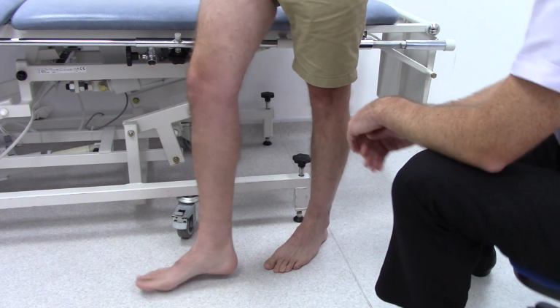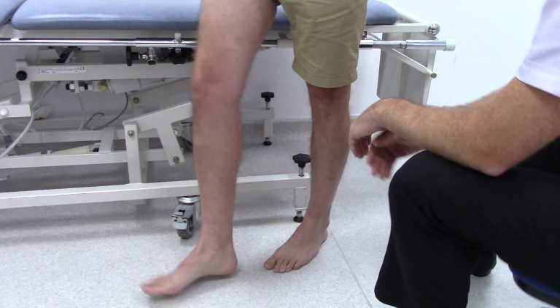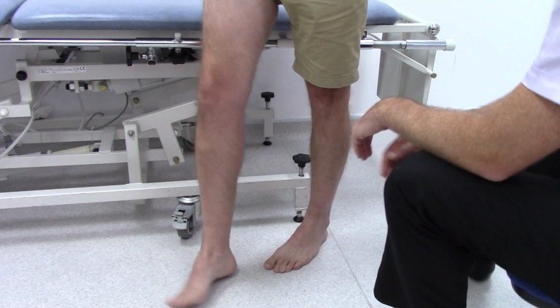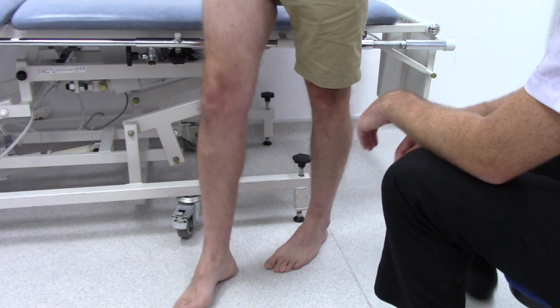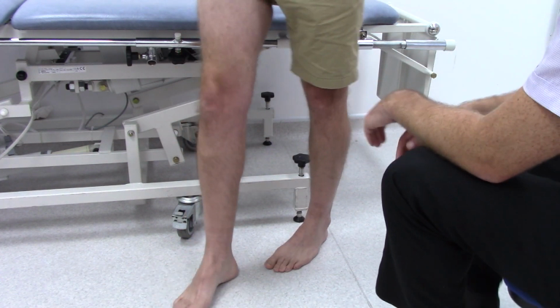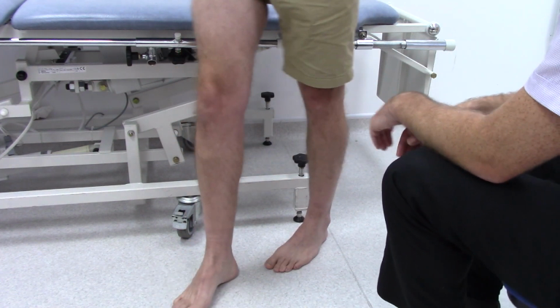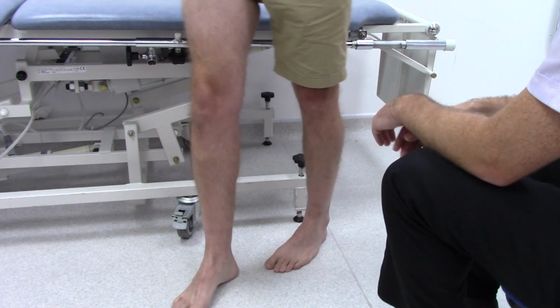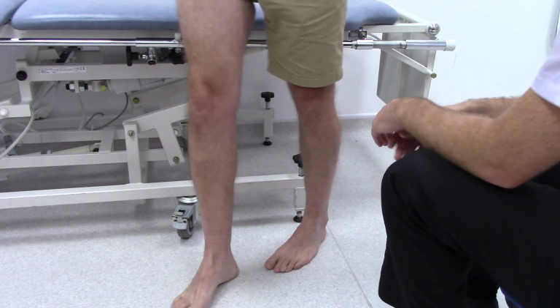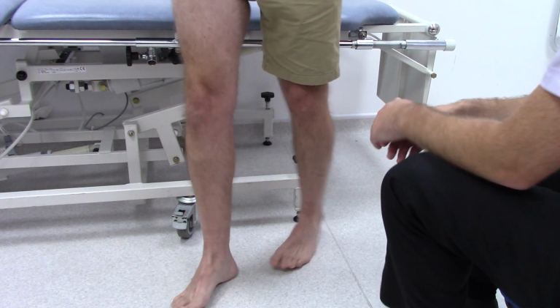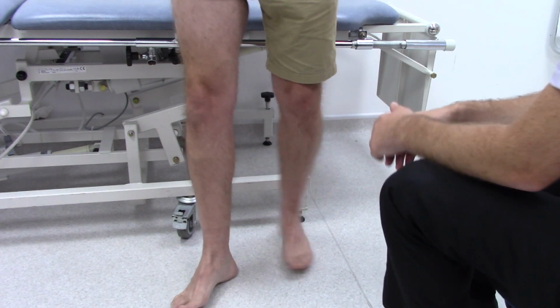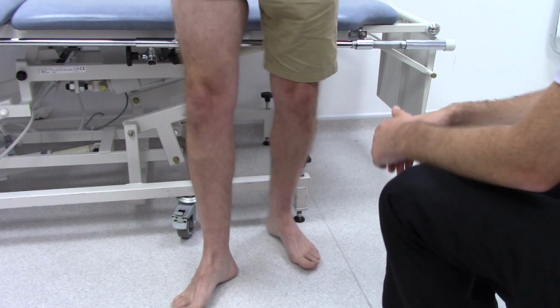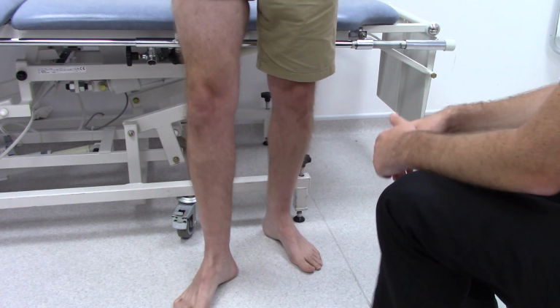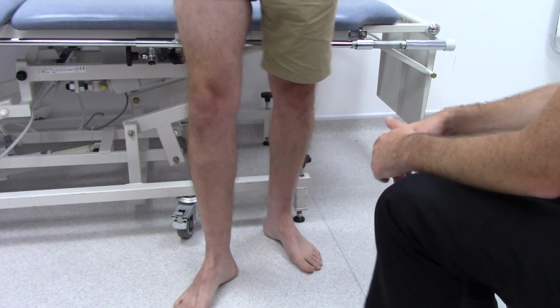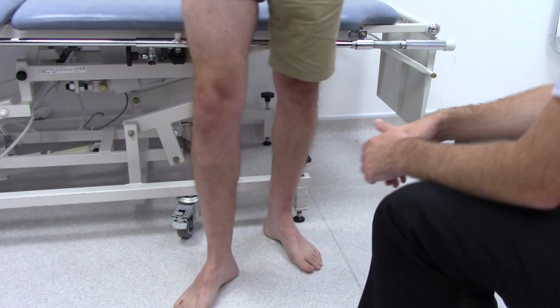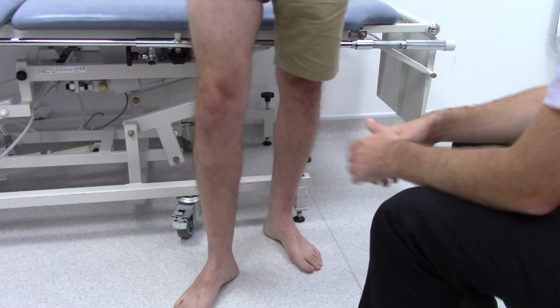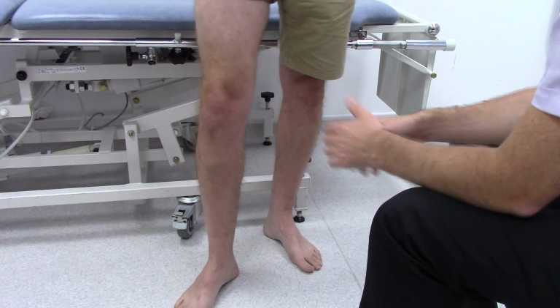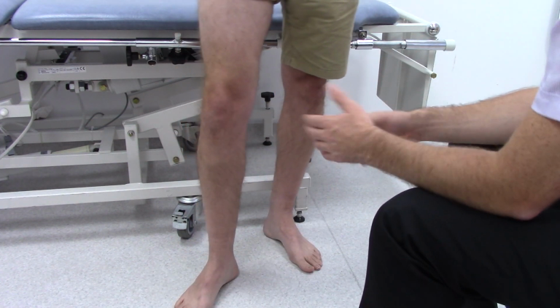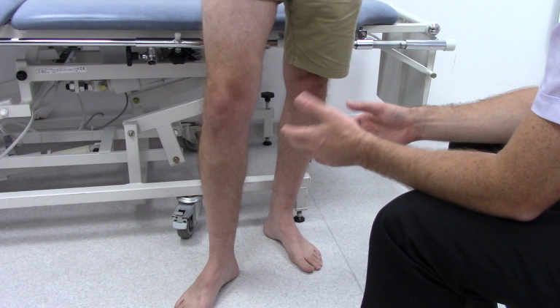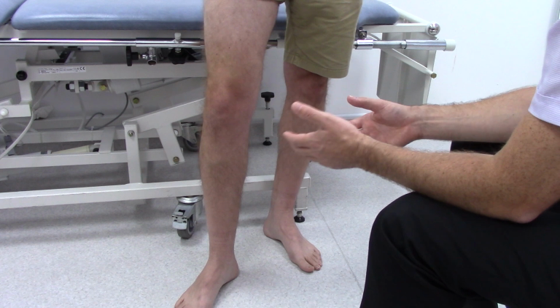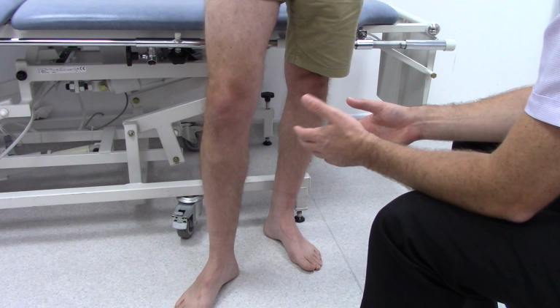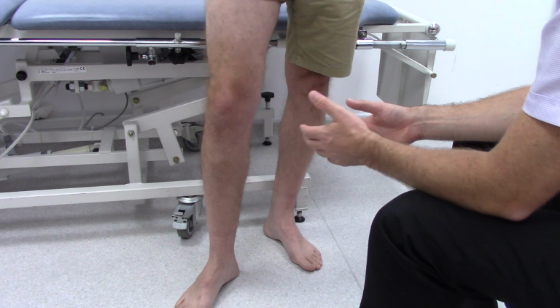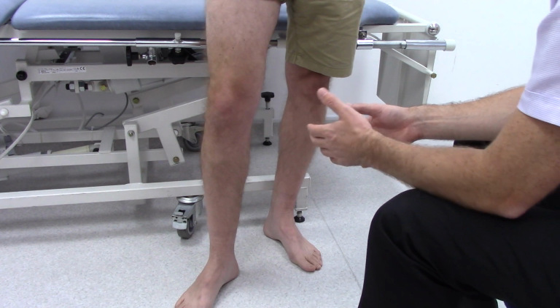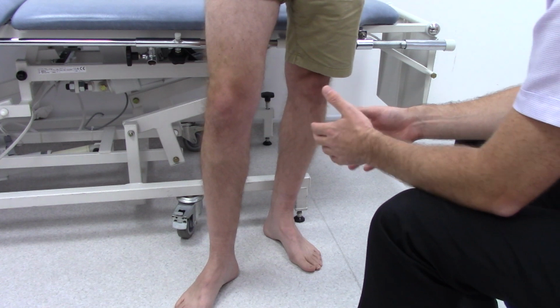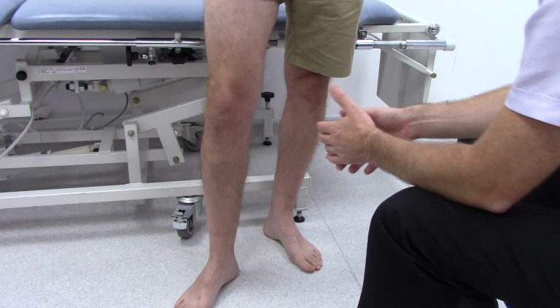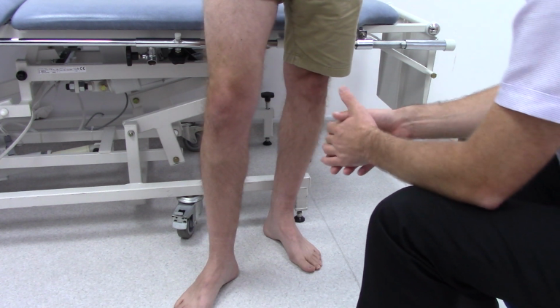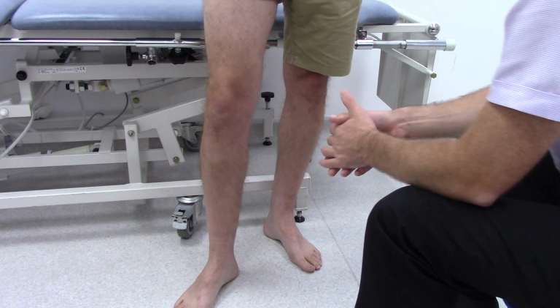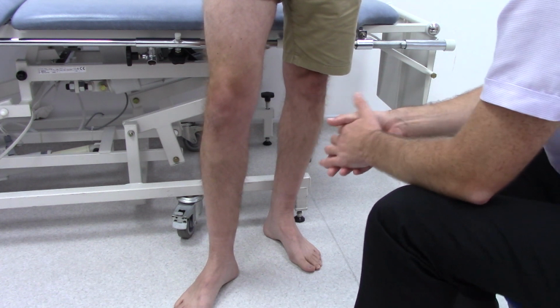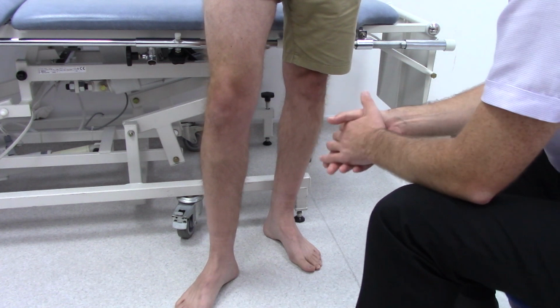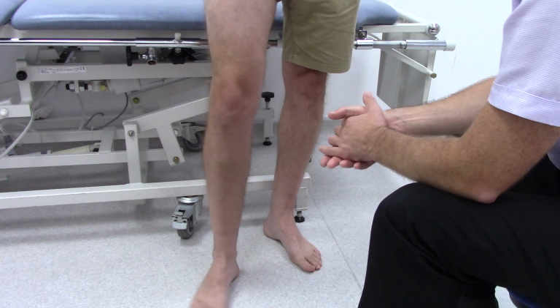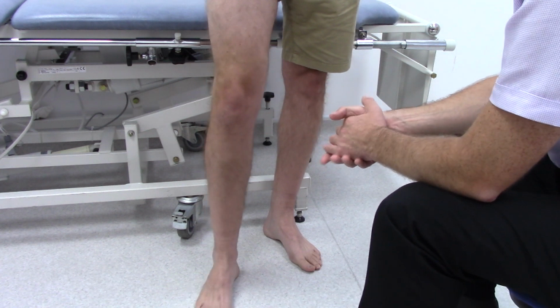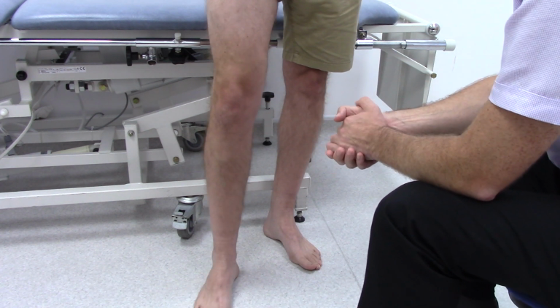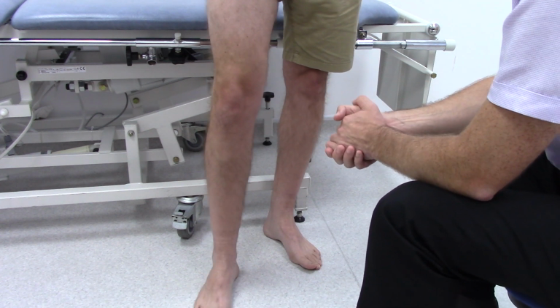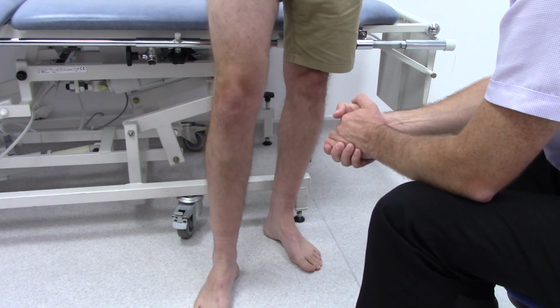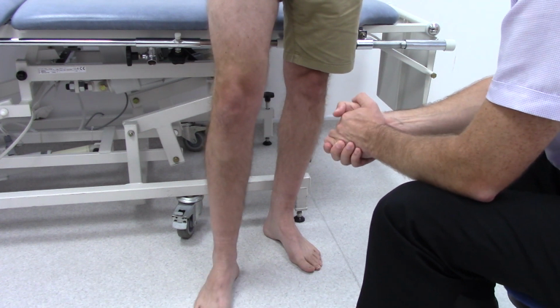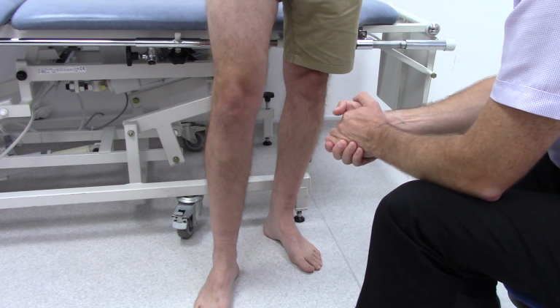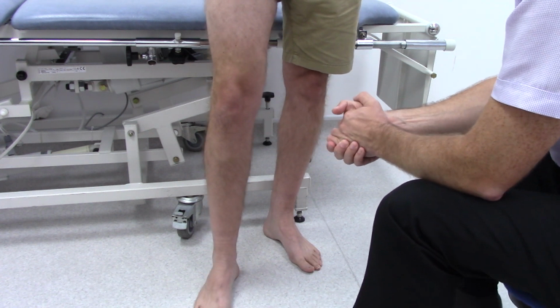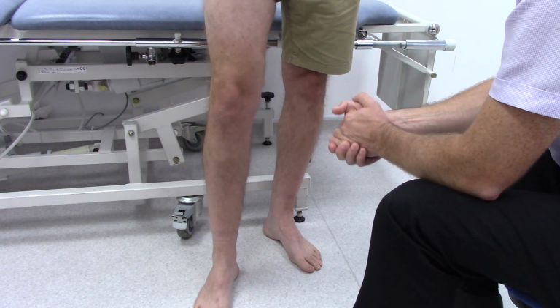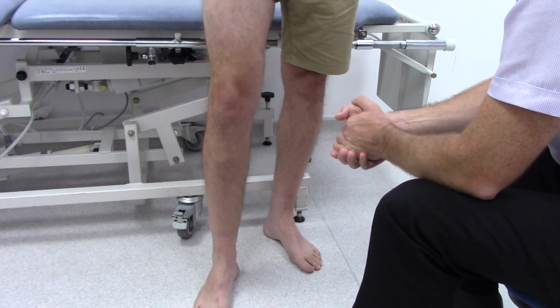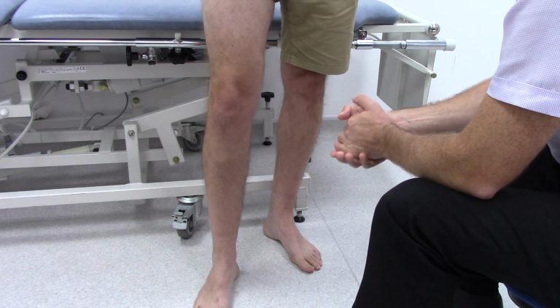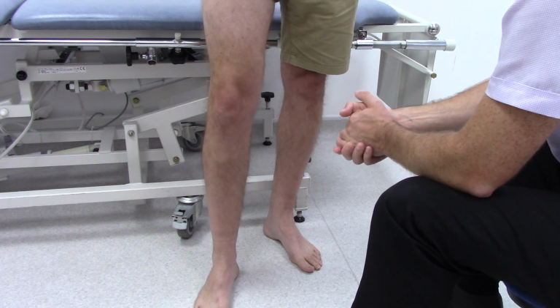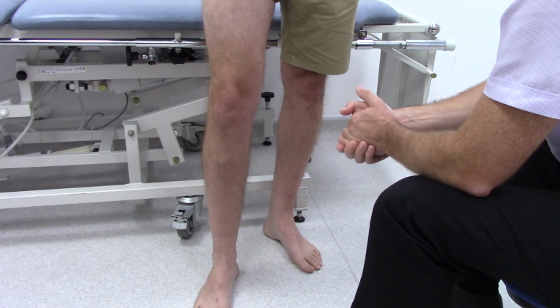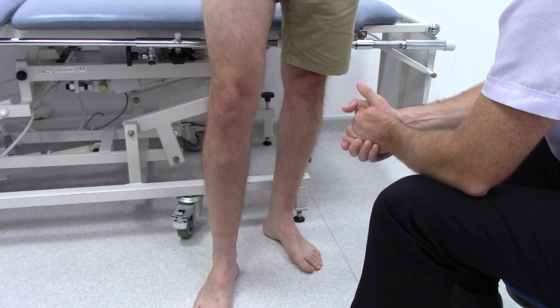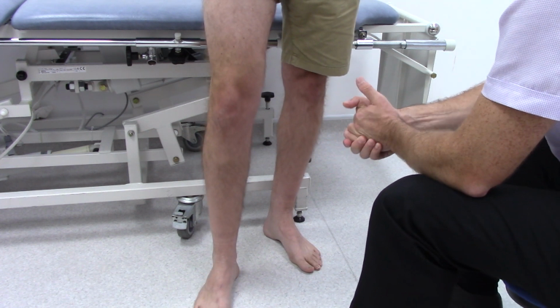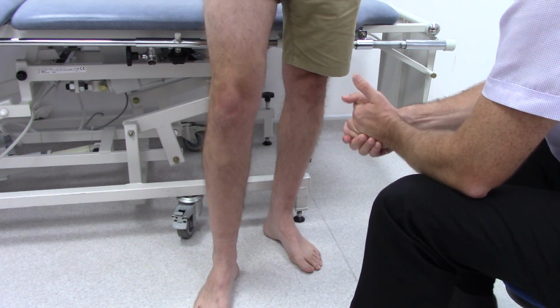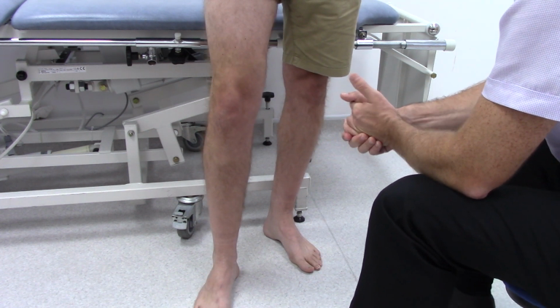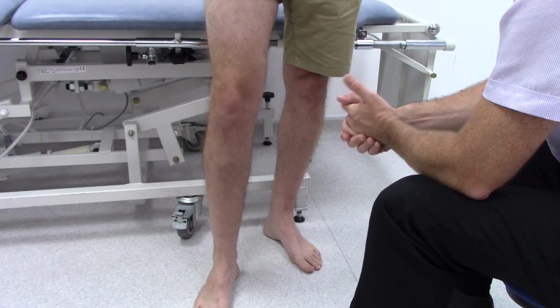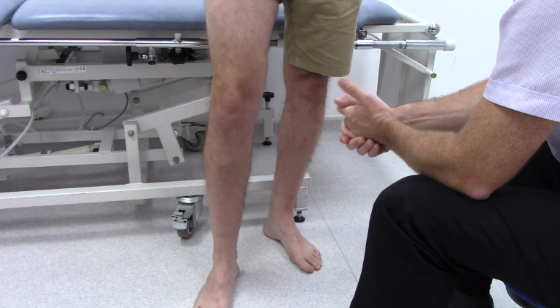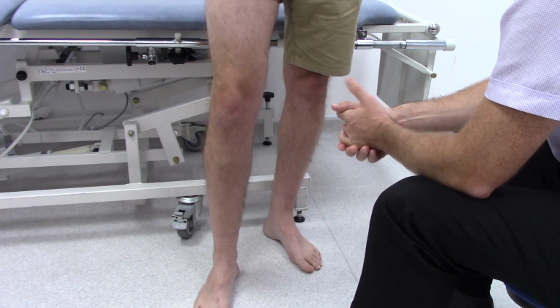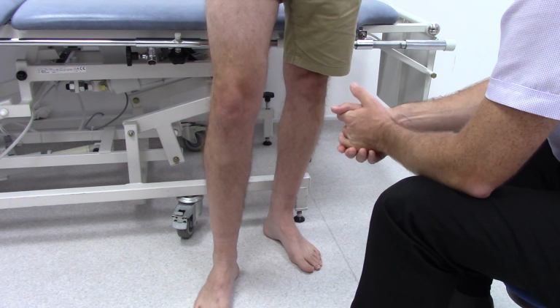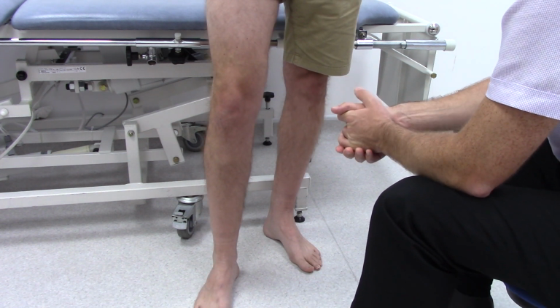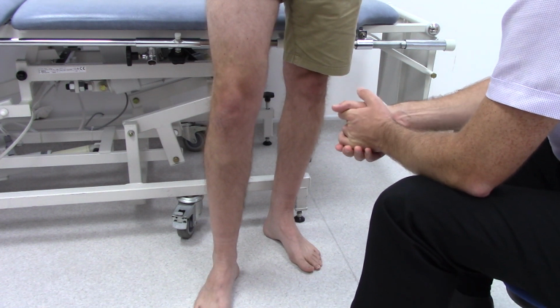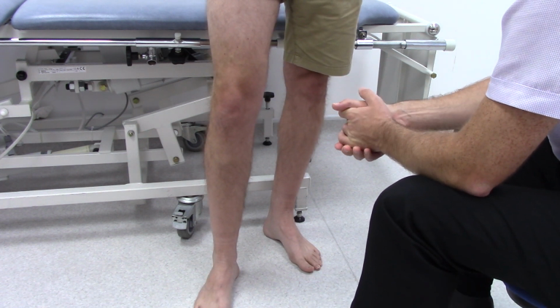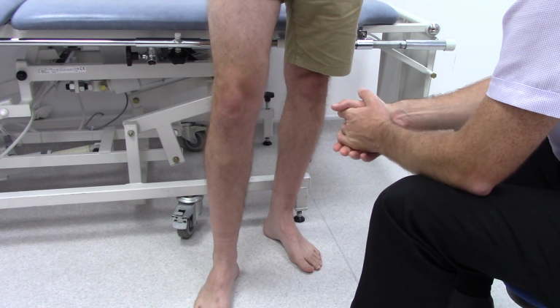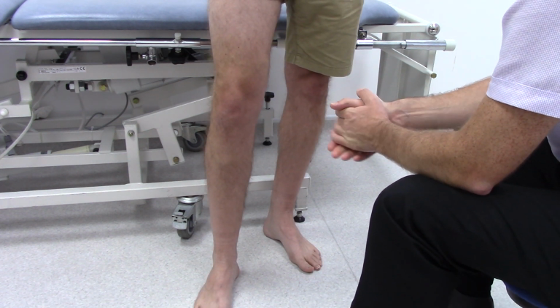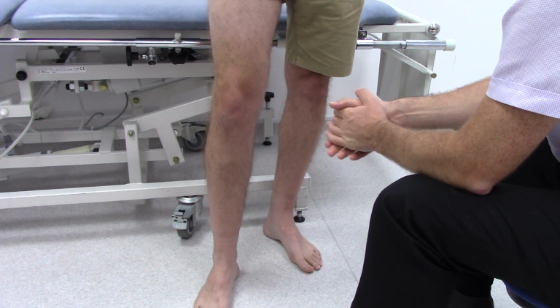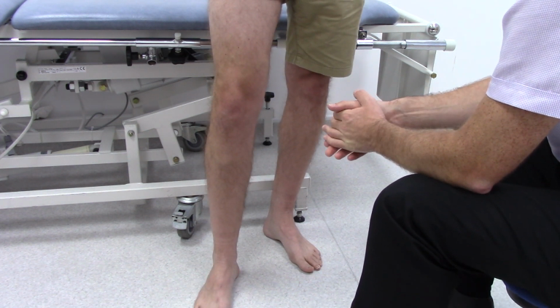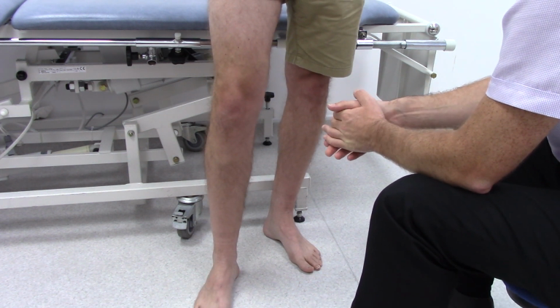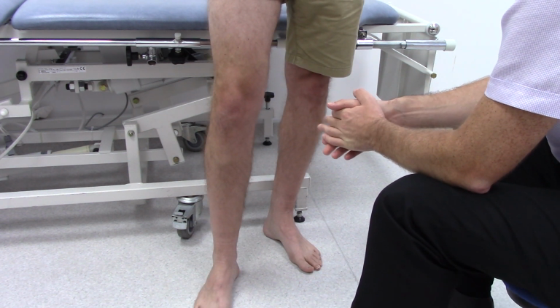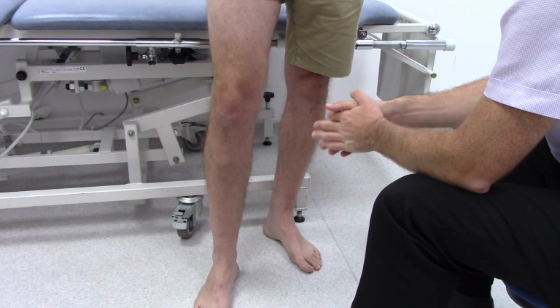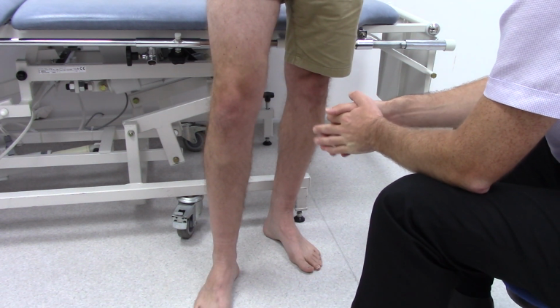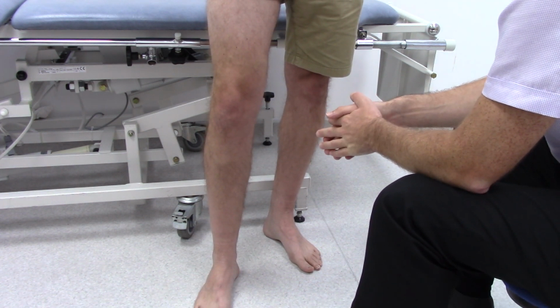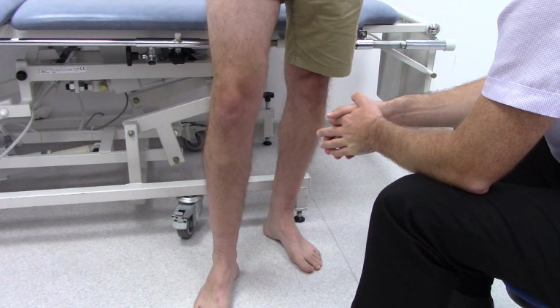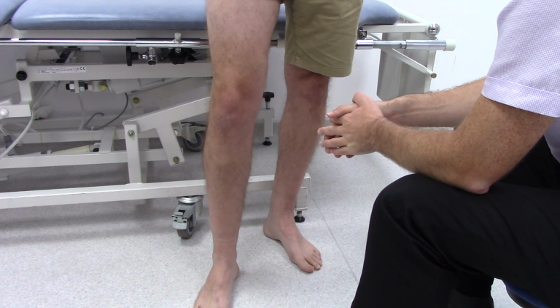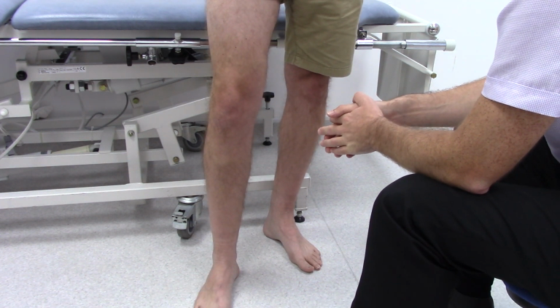This can give you a guide as to where any varicose veins might be, or where there may be any superficial venous reflux.